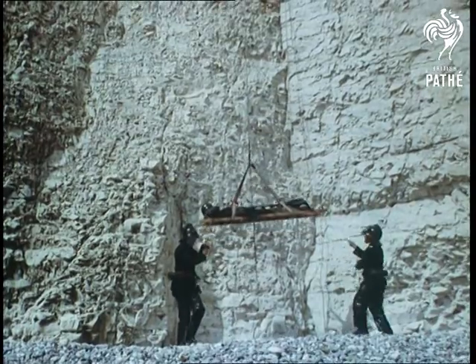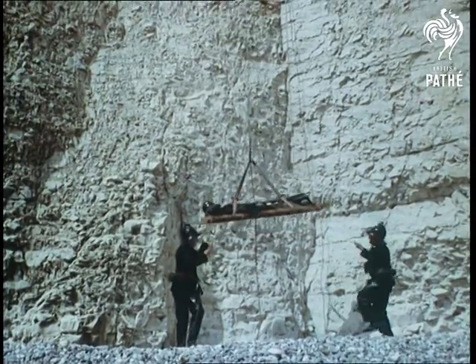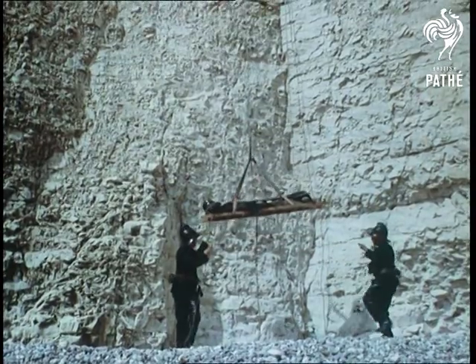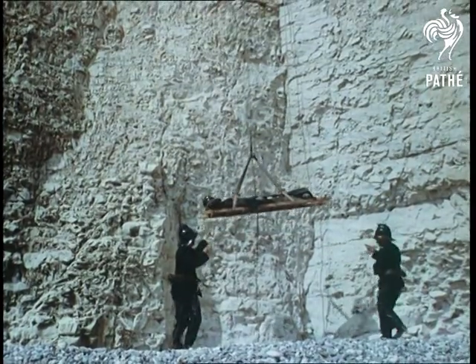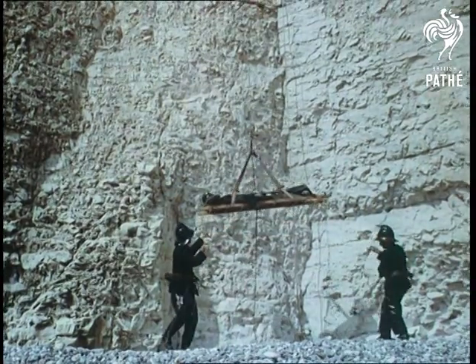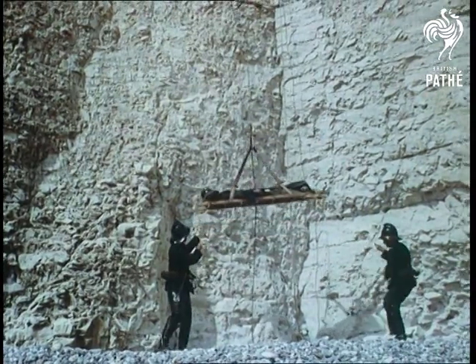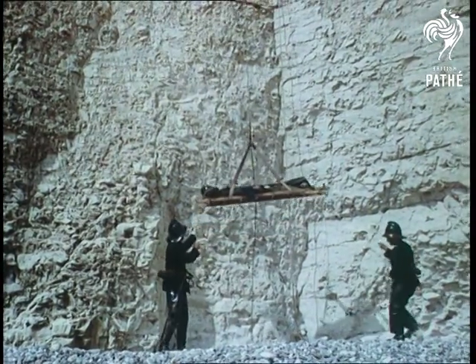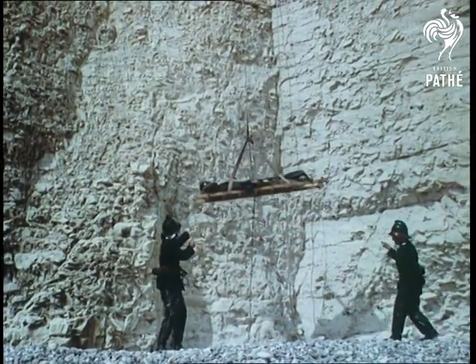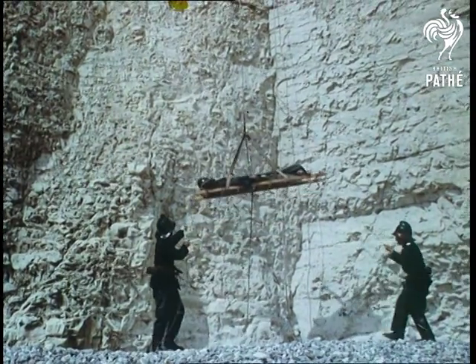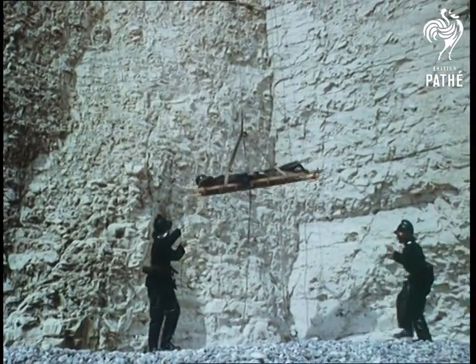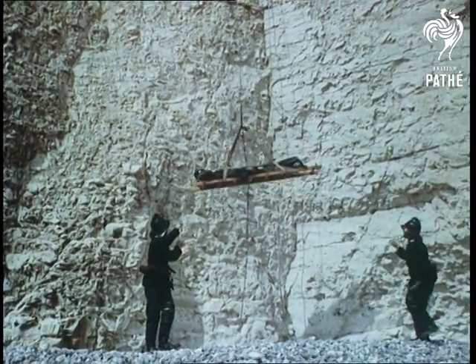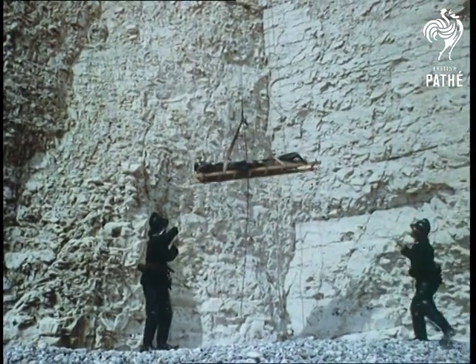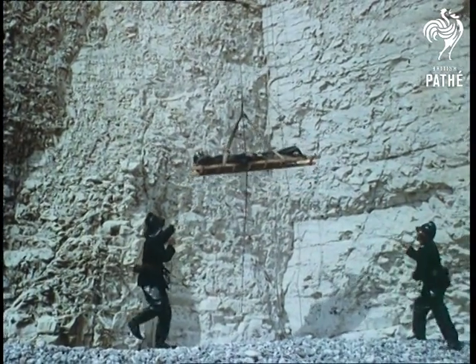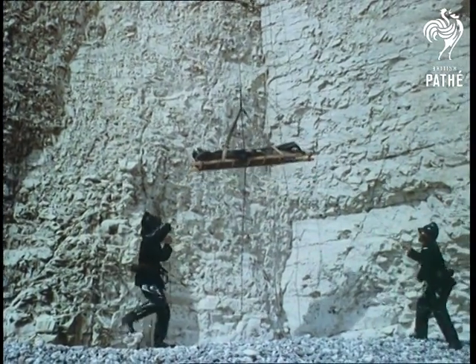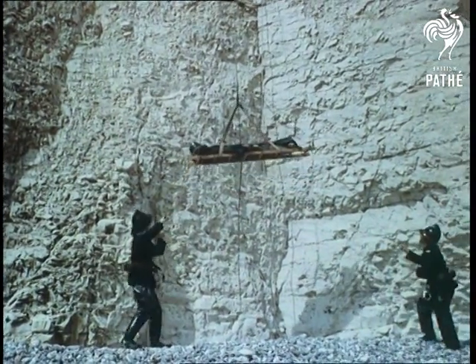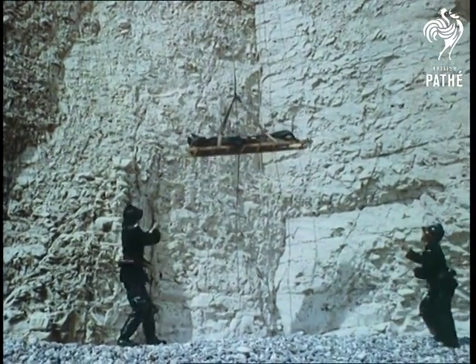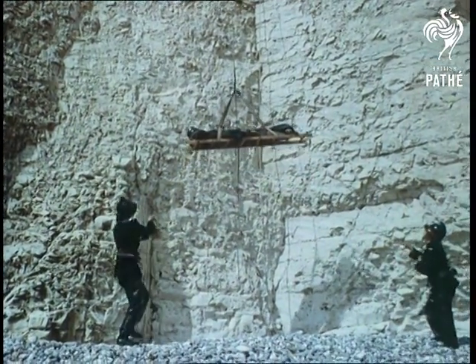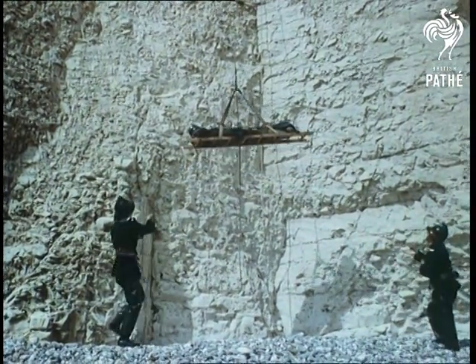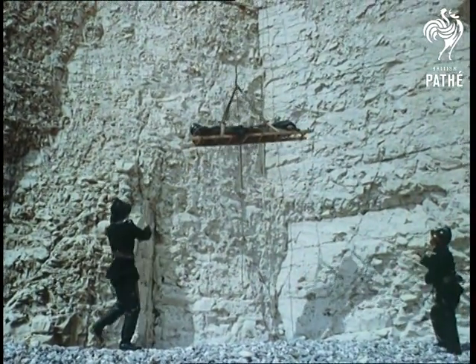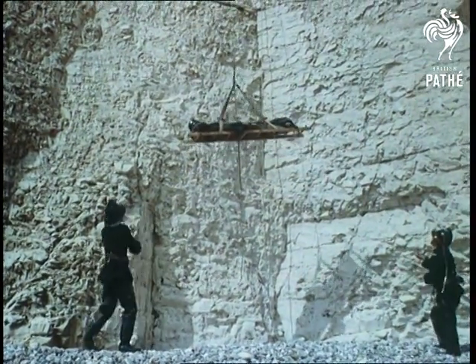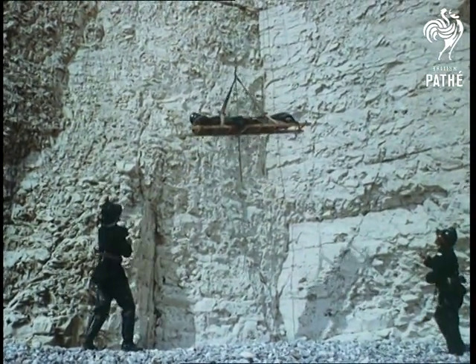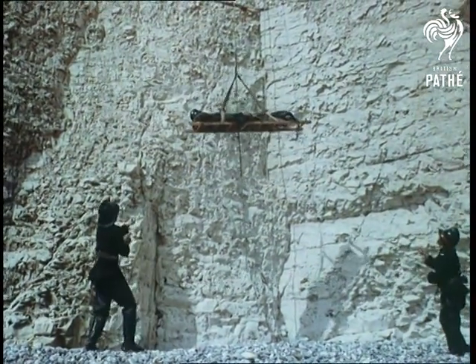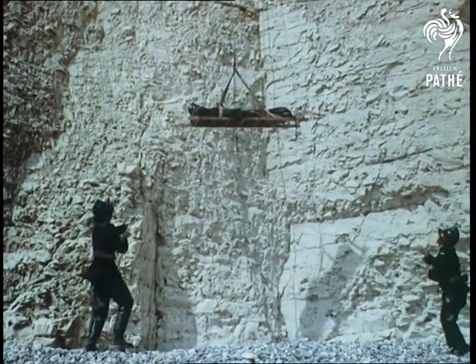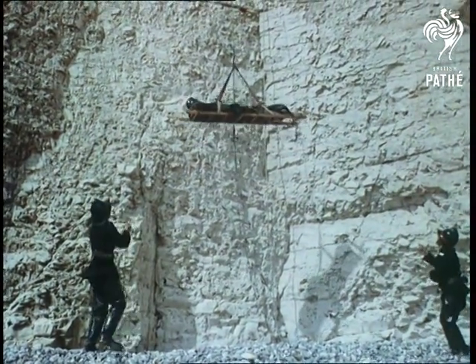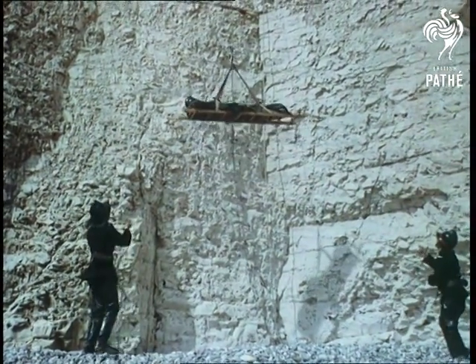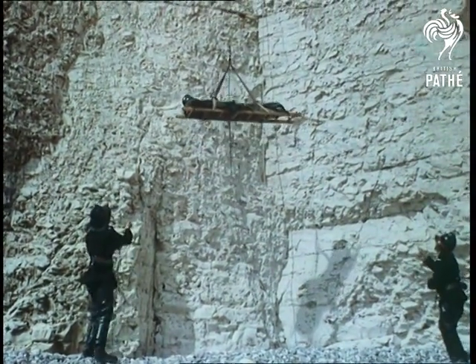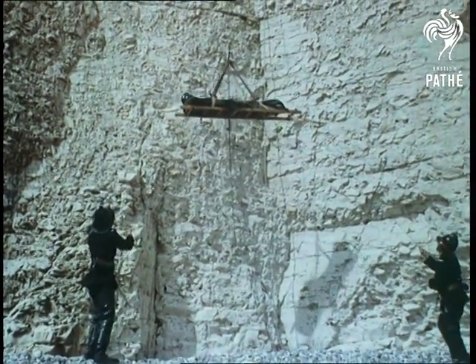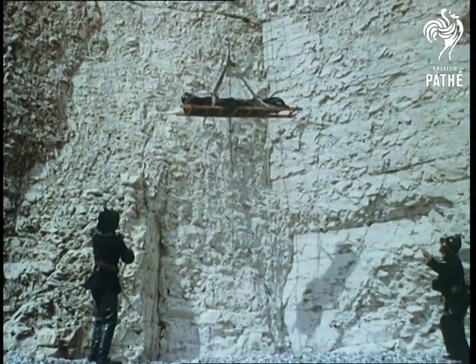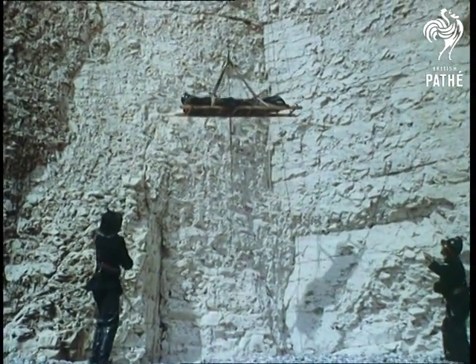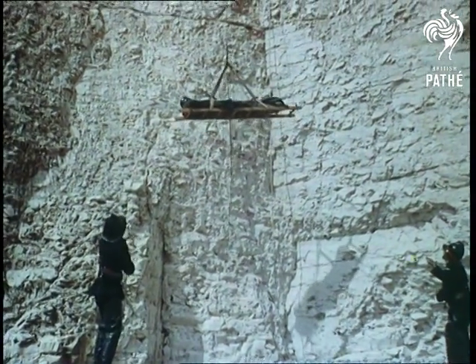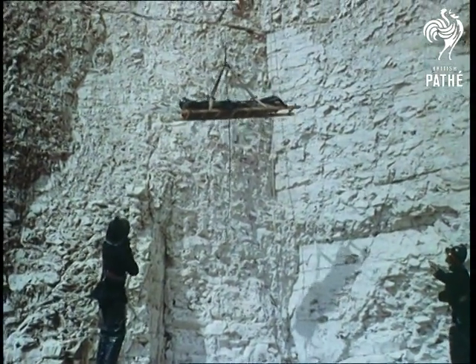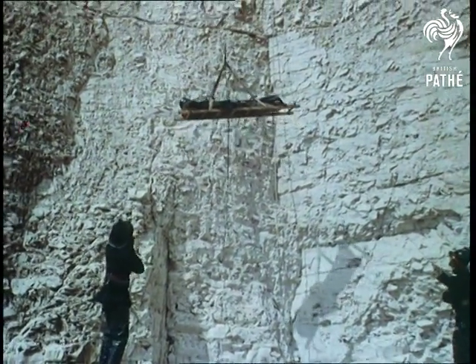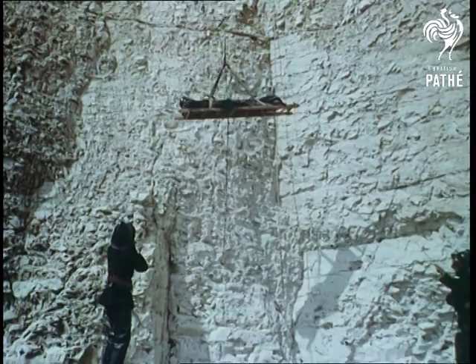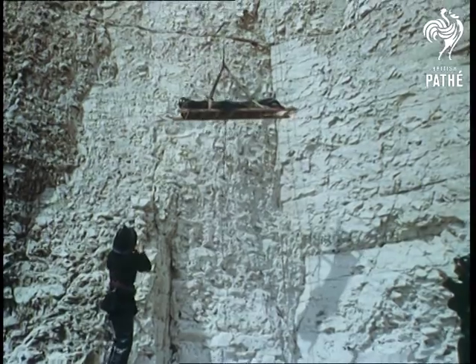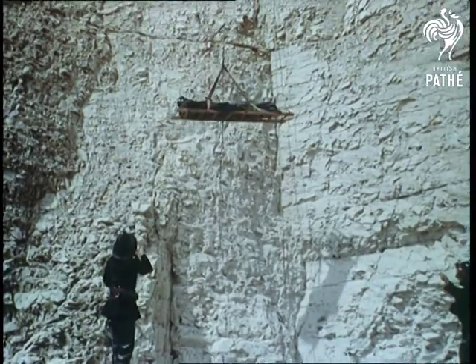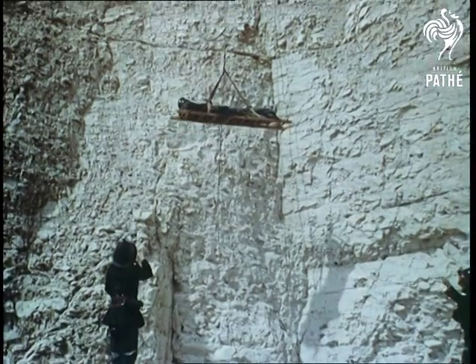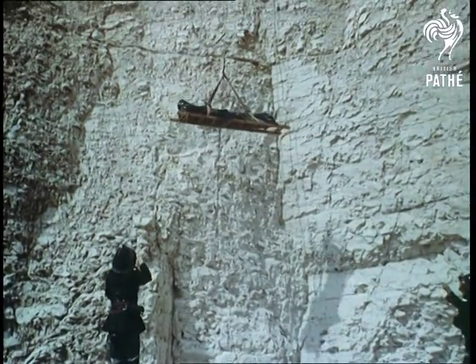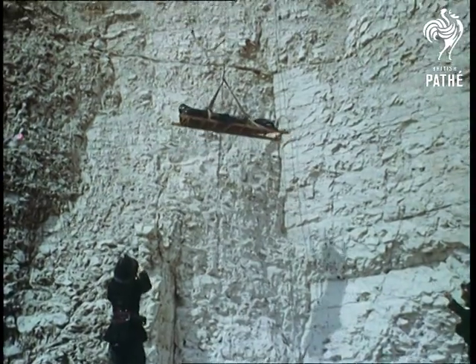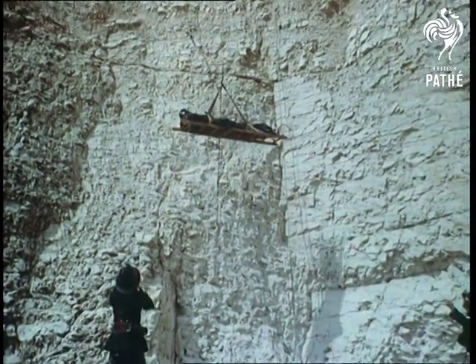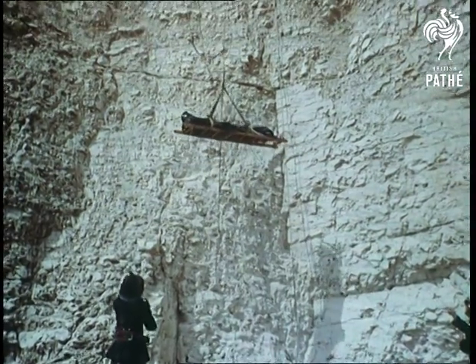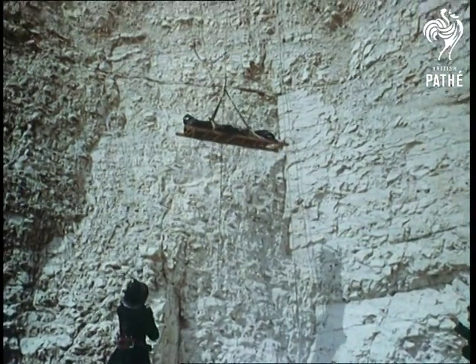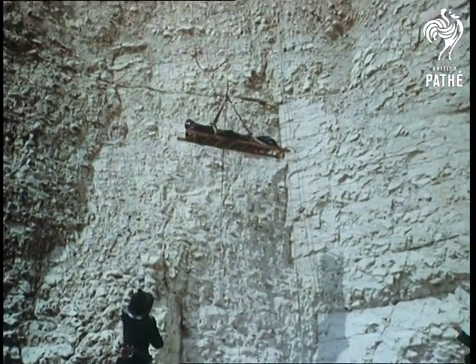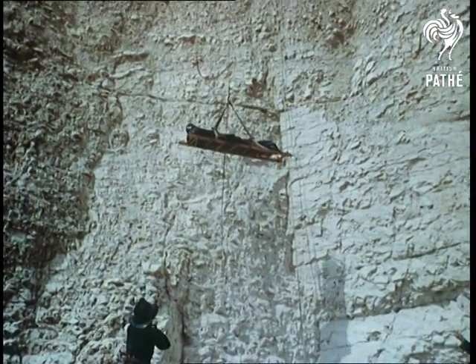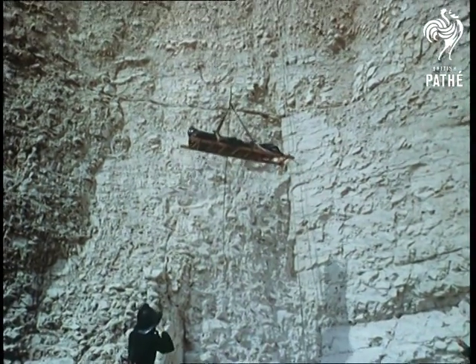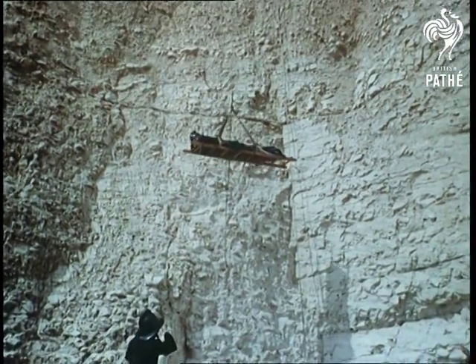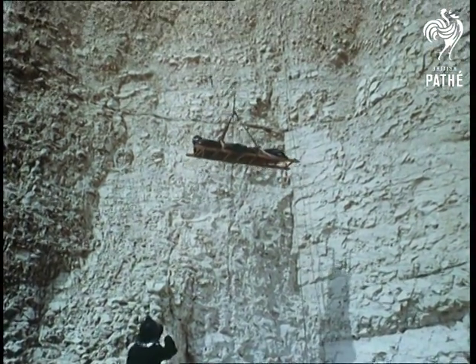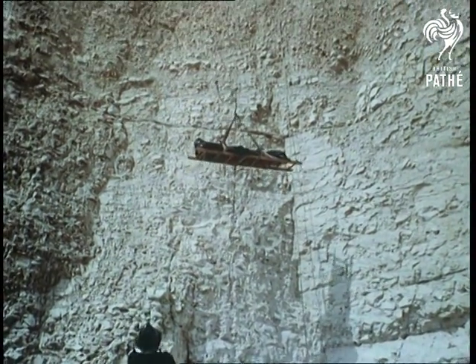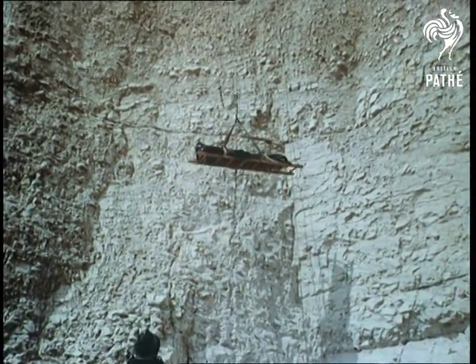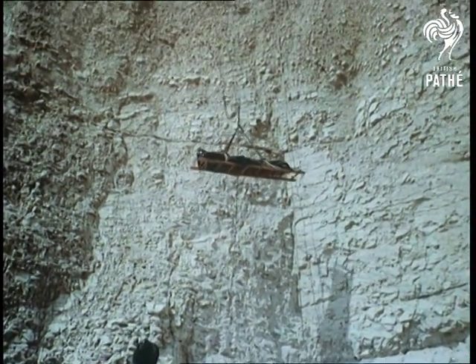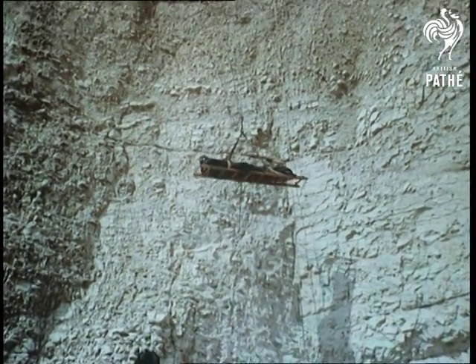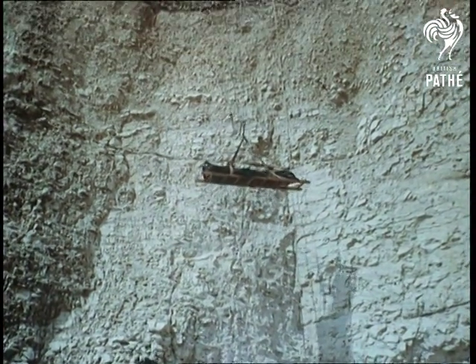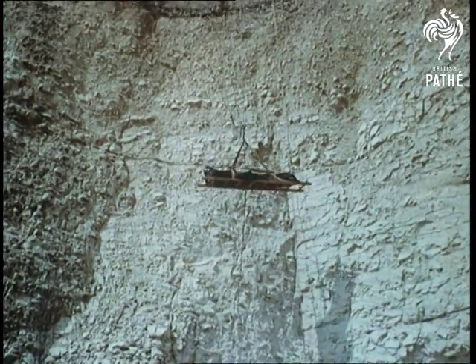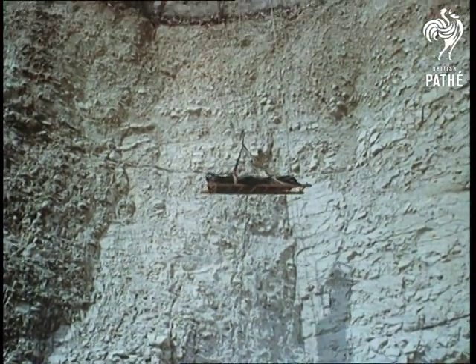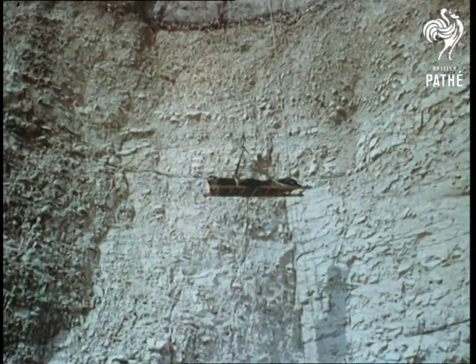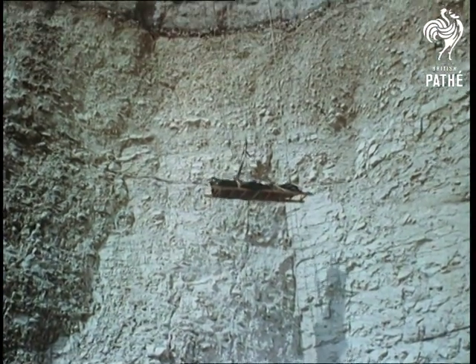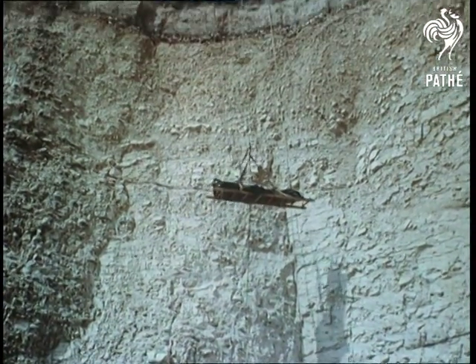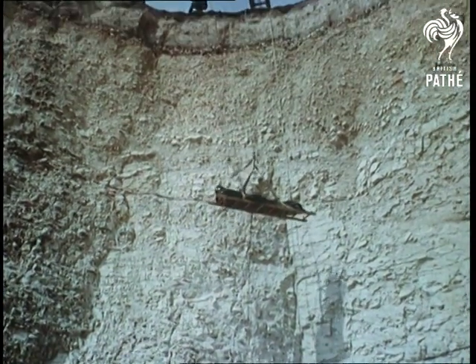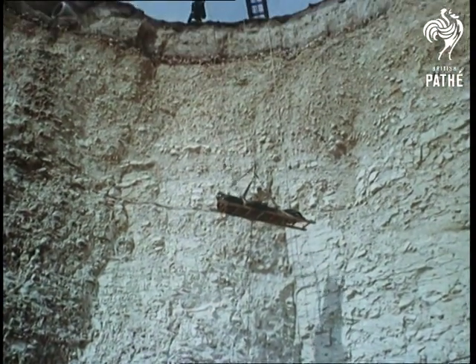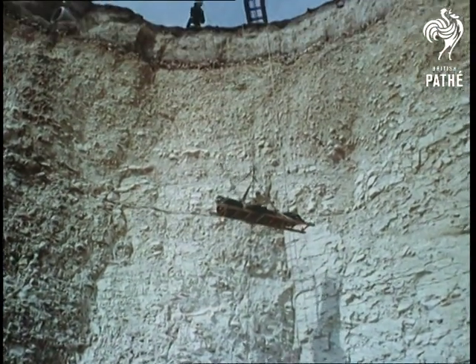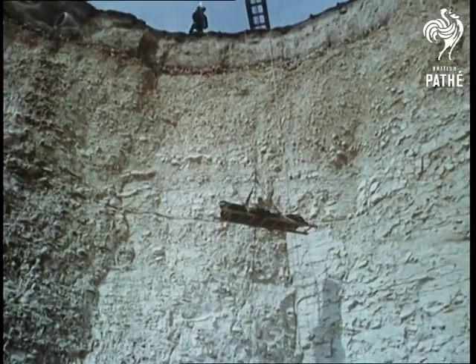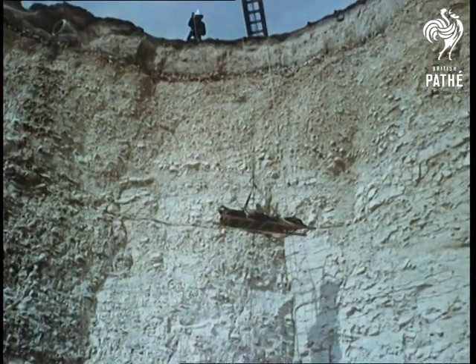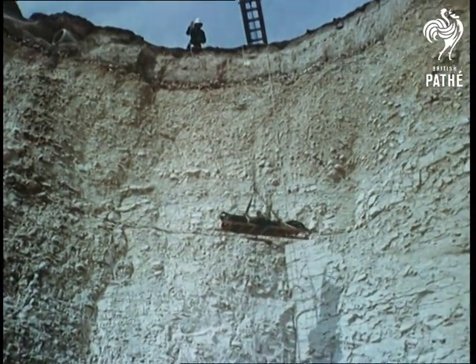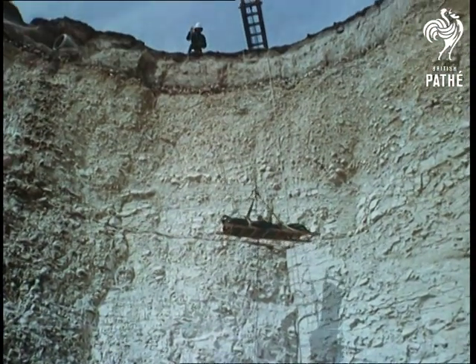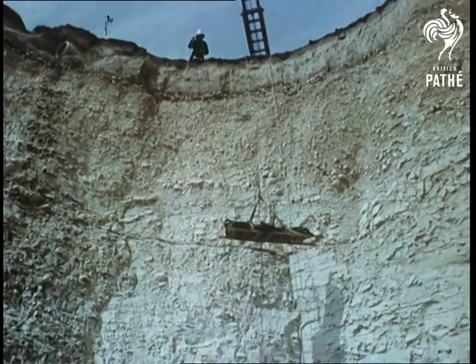With bobbin lines to prevent undue swaying, the stretcher is hauled up by men at the cliff top. From start to finish, the rescue will have taken barely ten minutes.